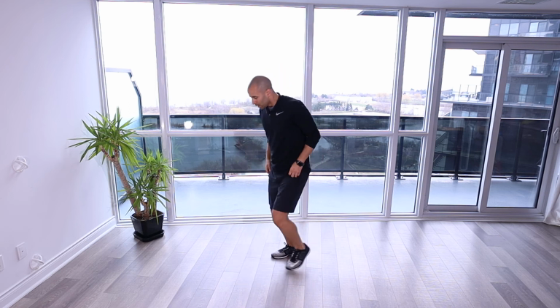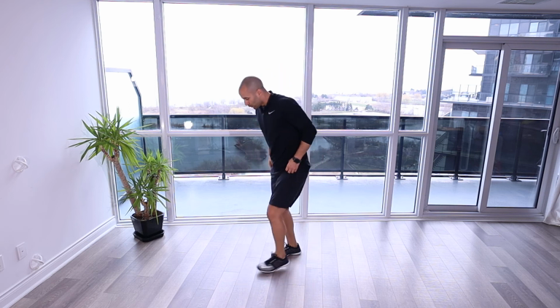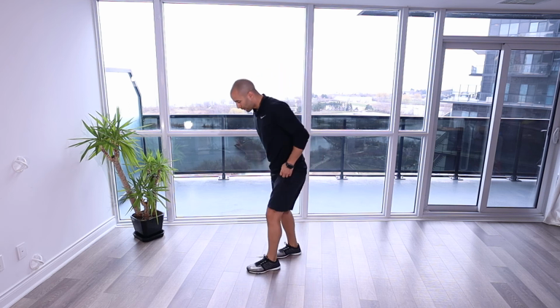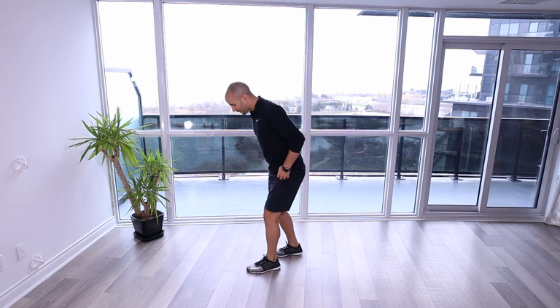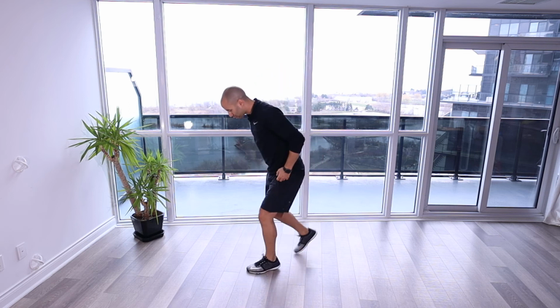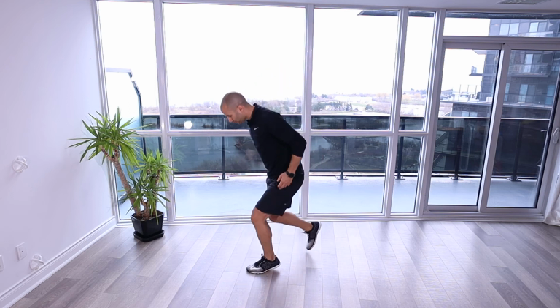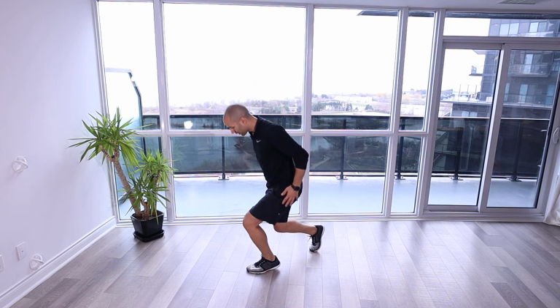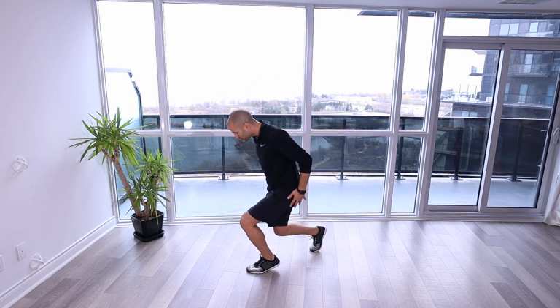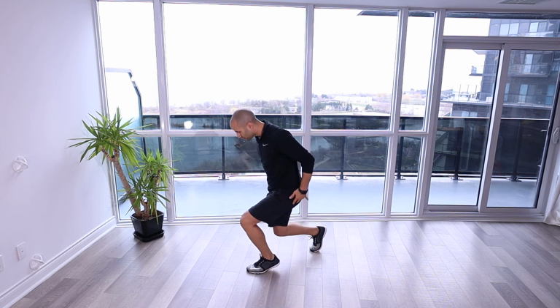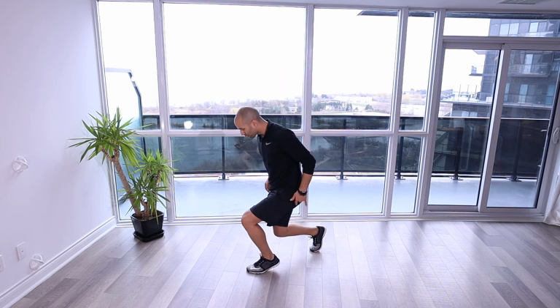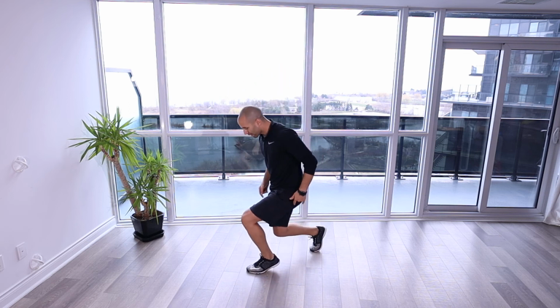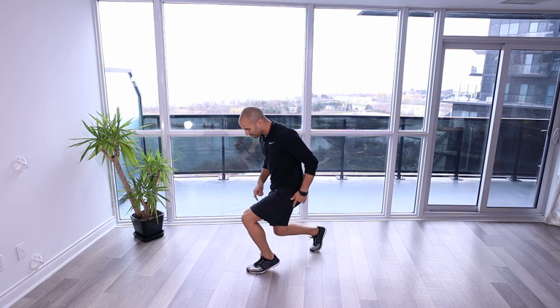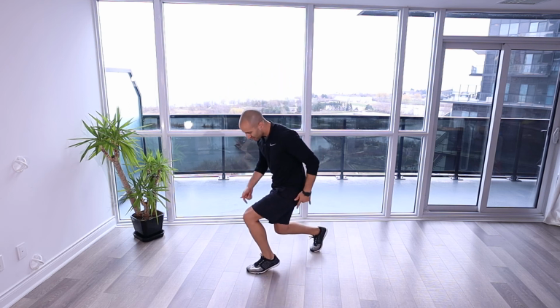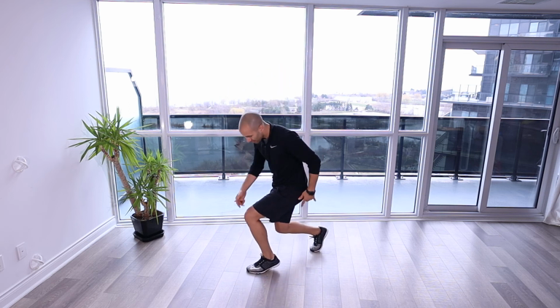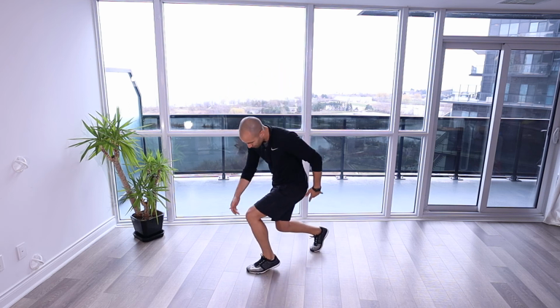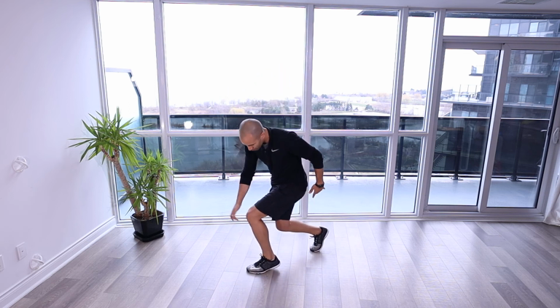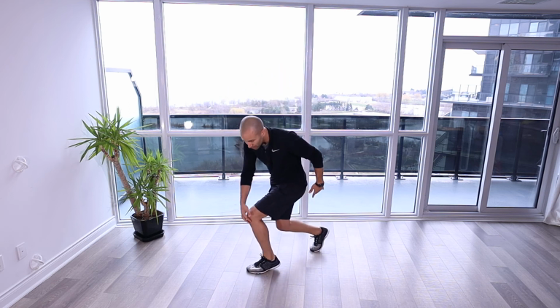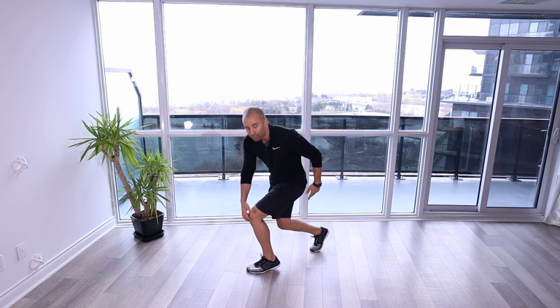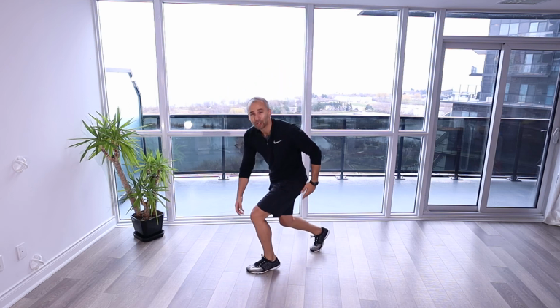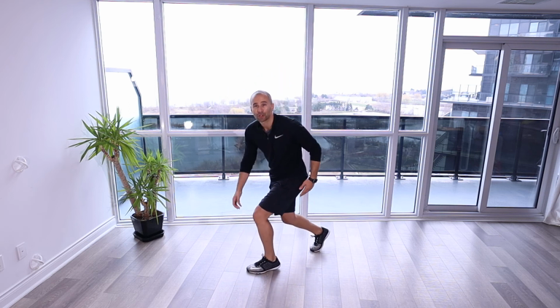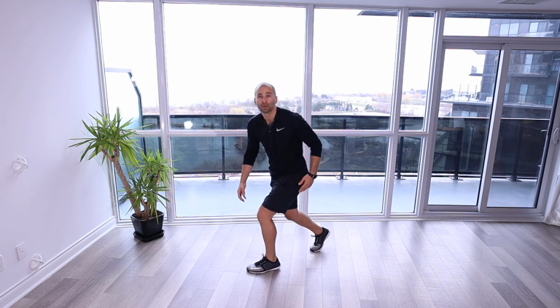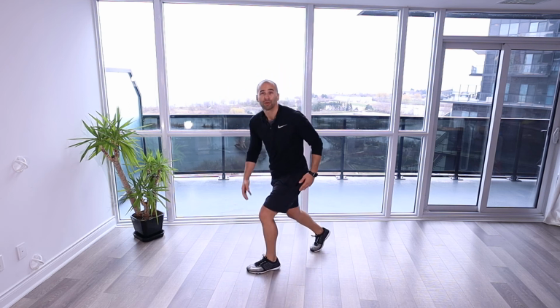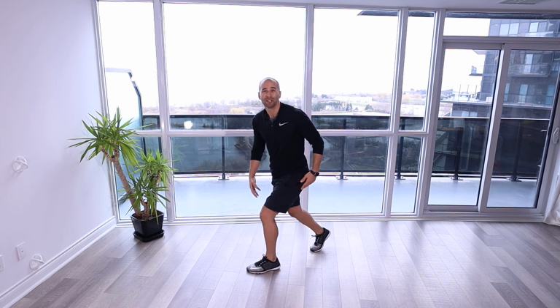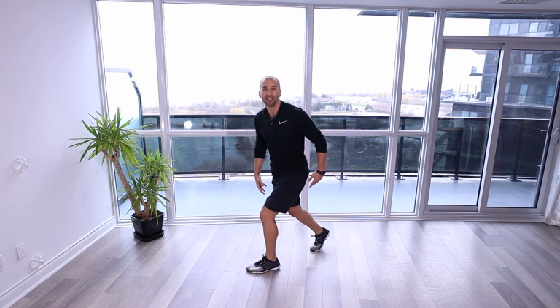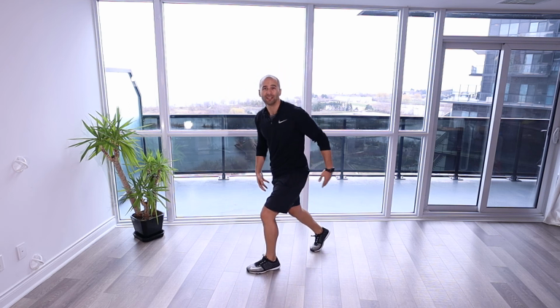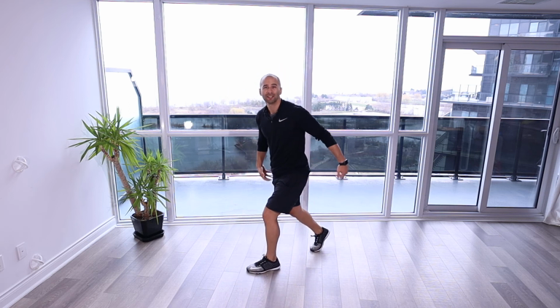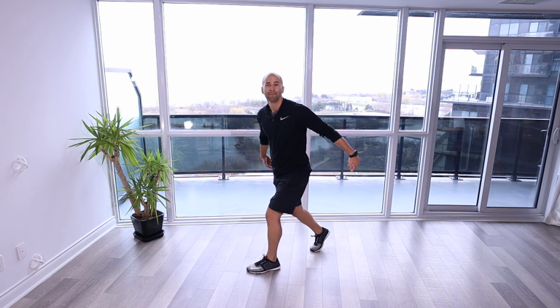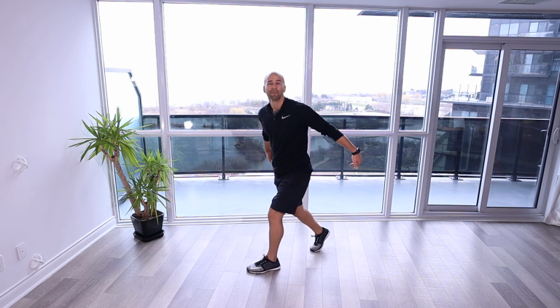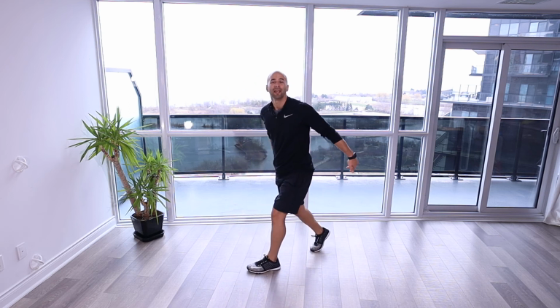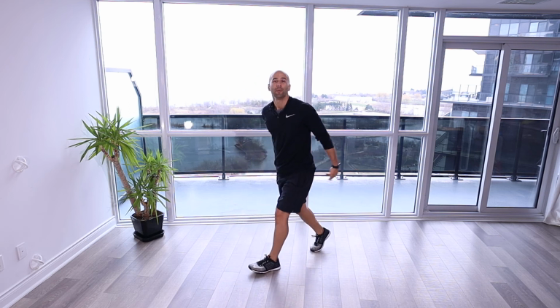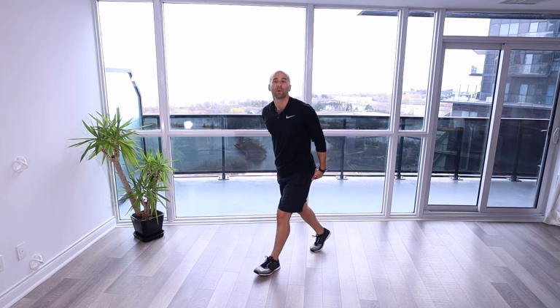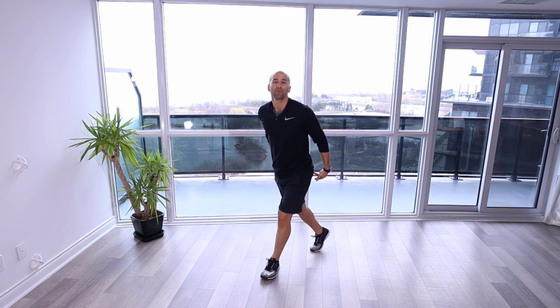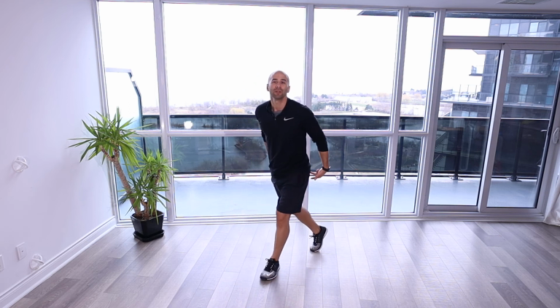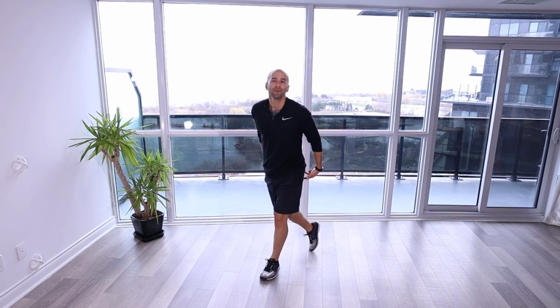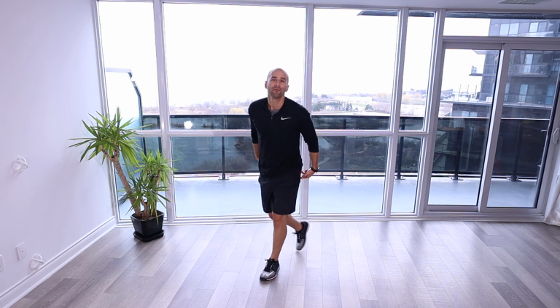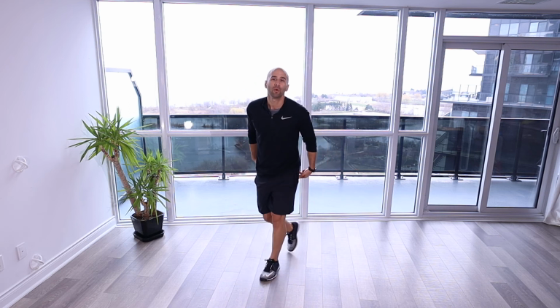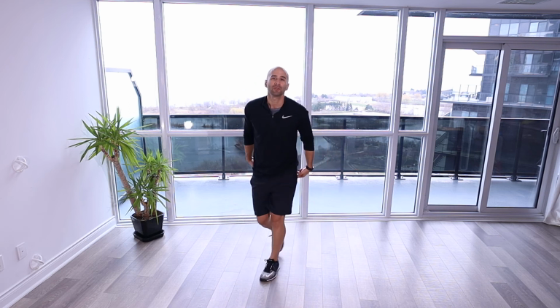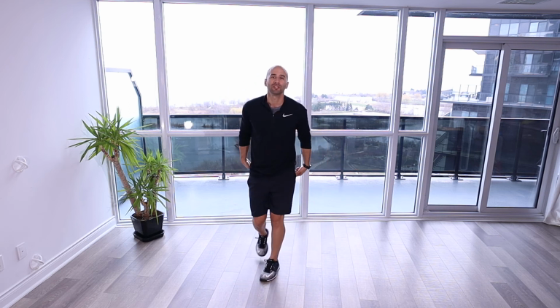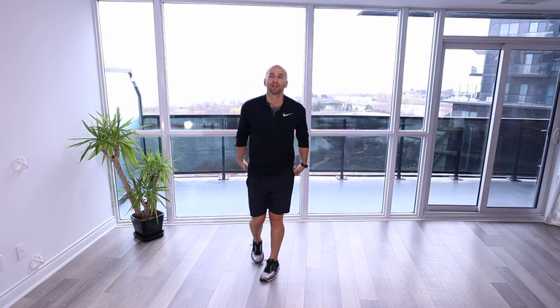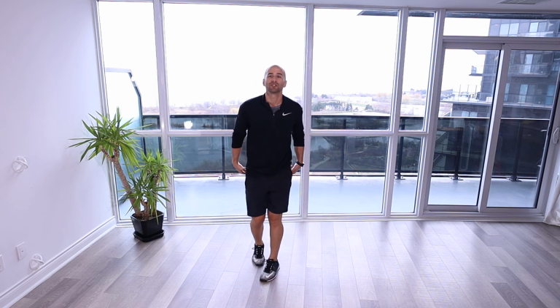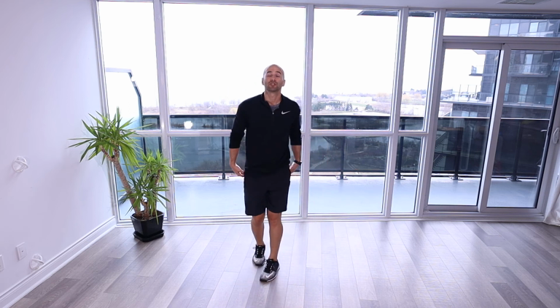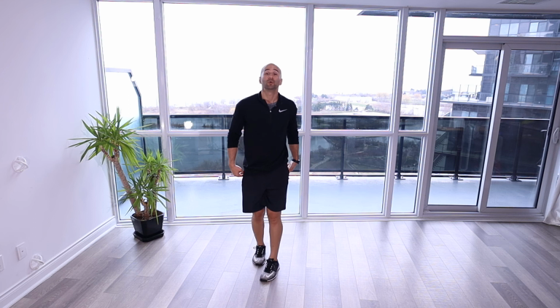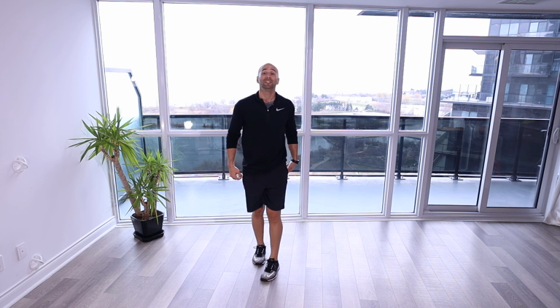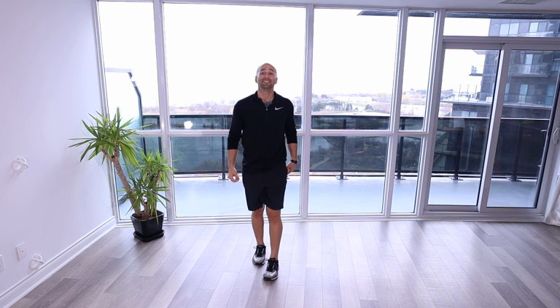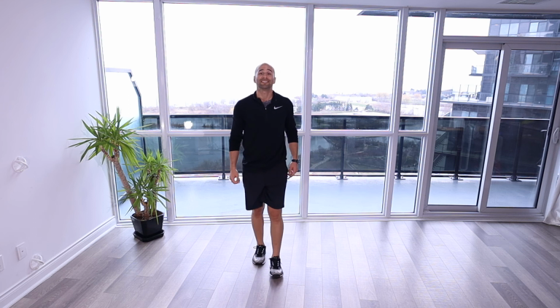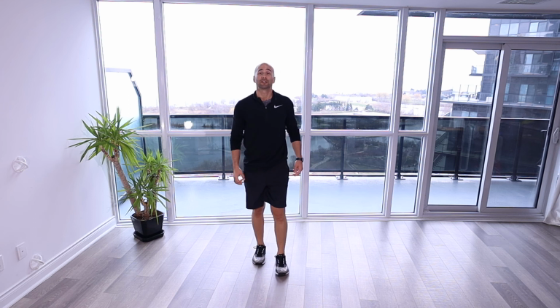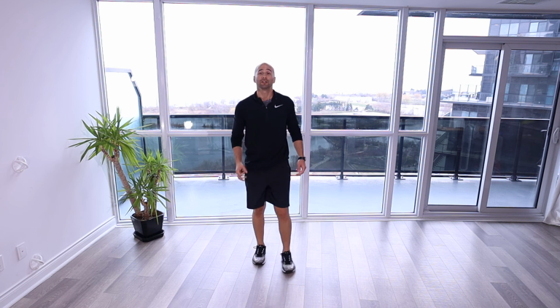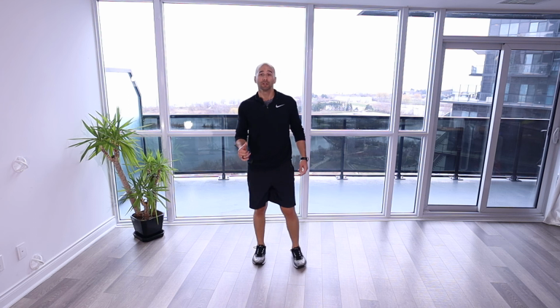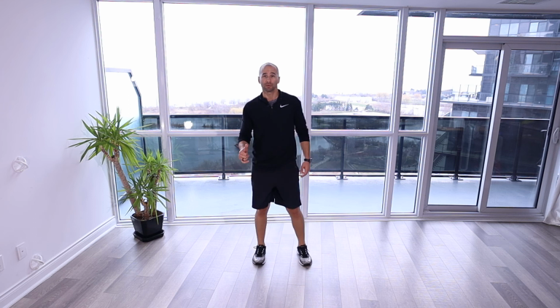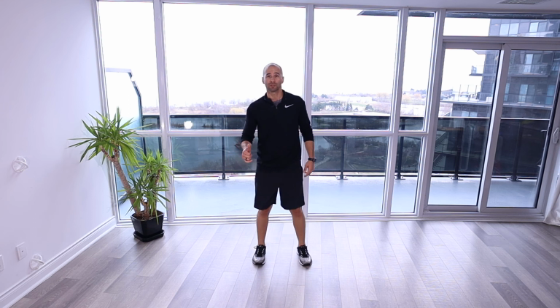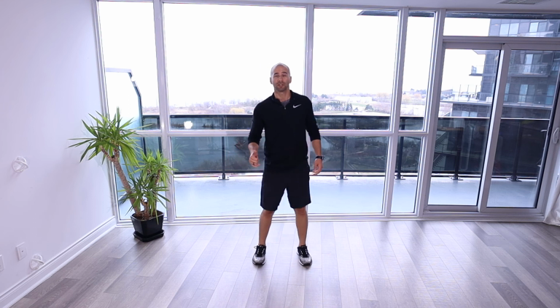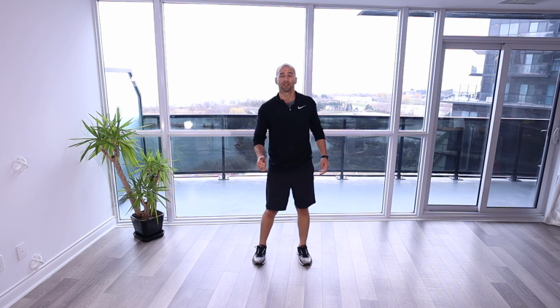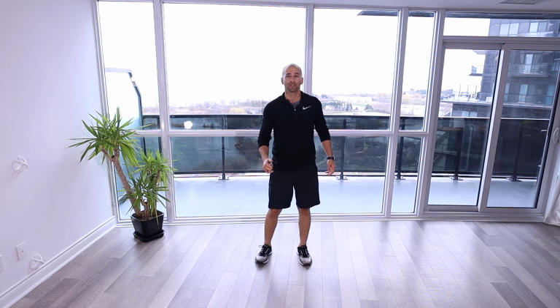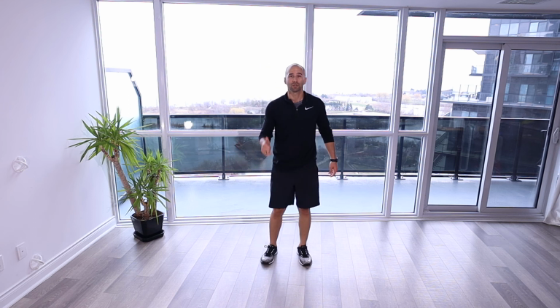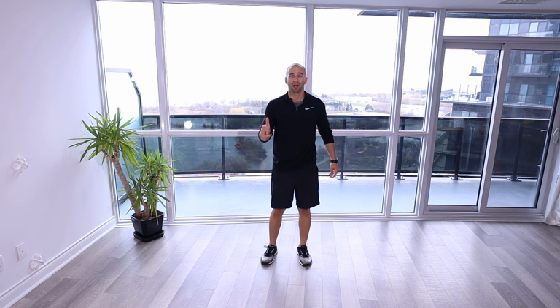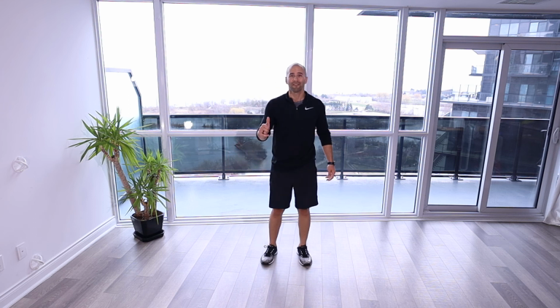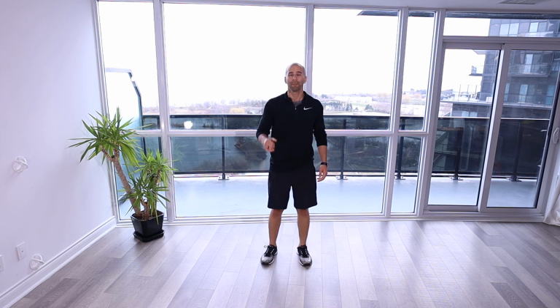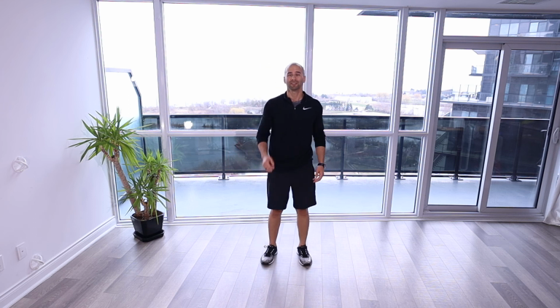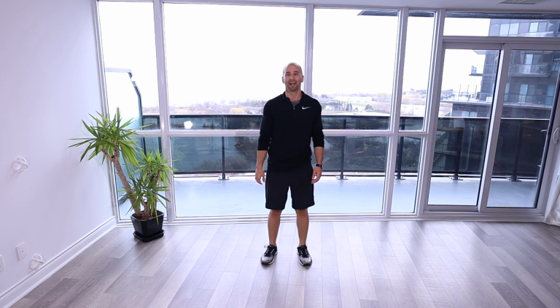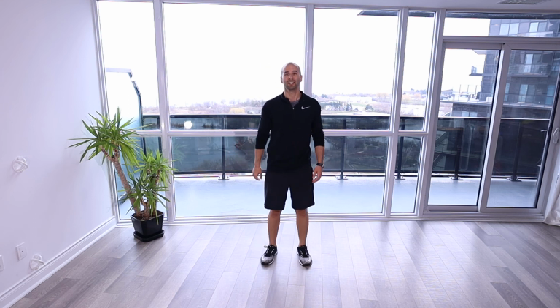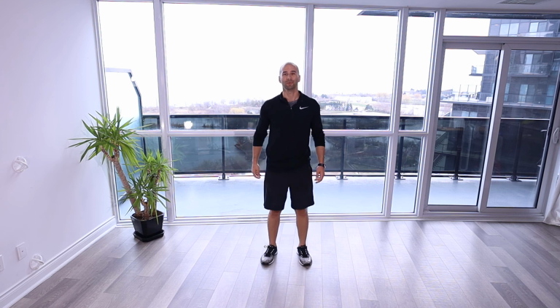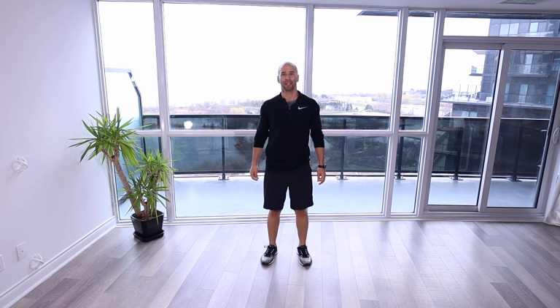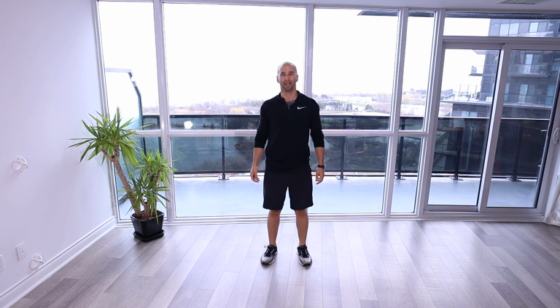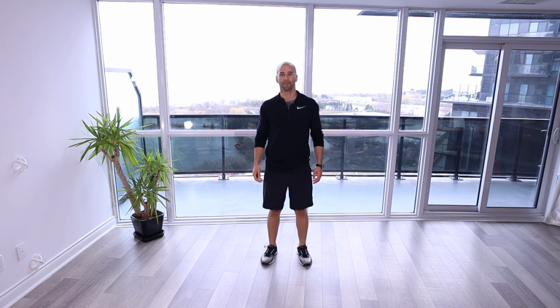We want to make sure we're not too cramped here, putting pressure through the knees, and we're really focusing on squeezing the glutes to drive up as high as we can.